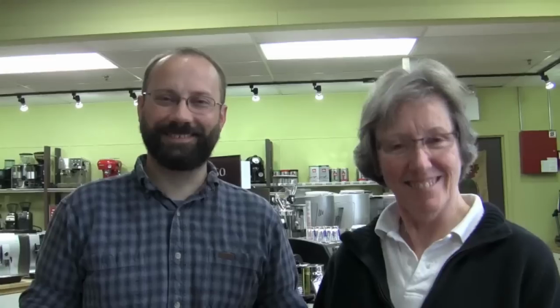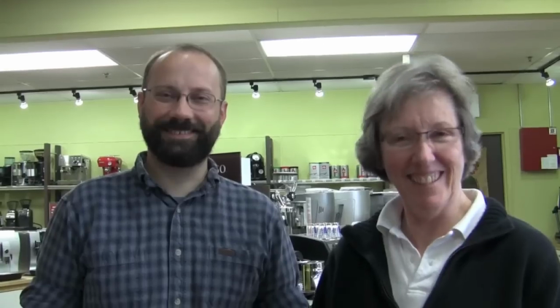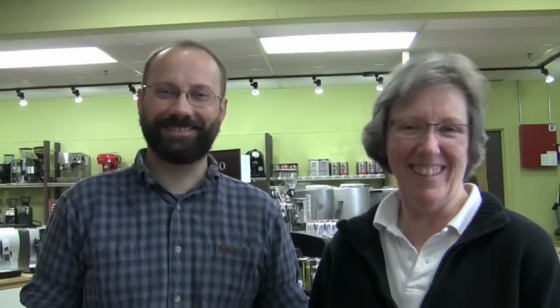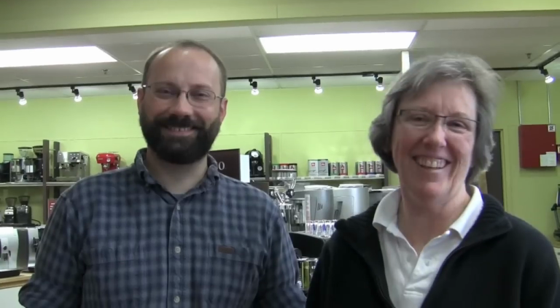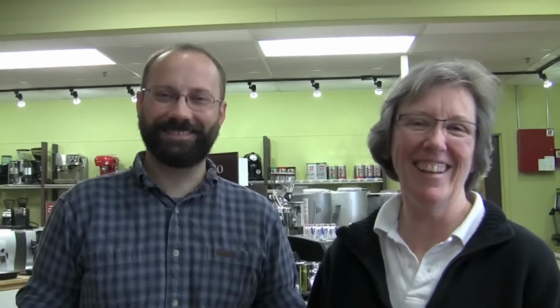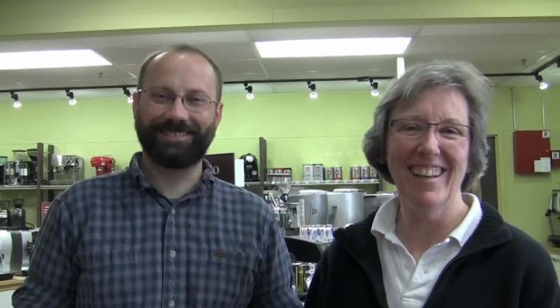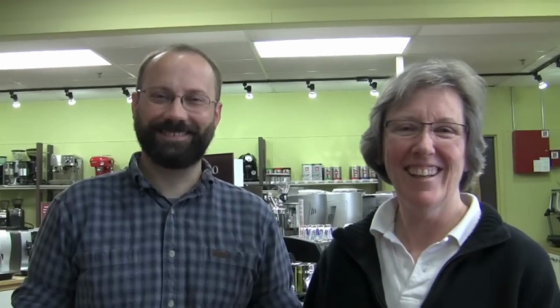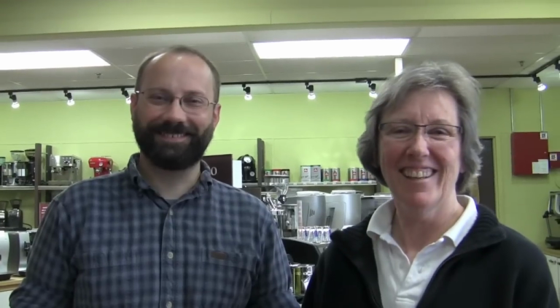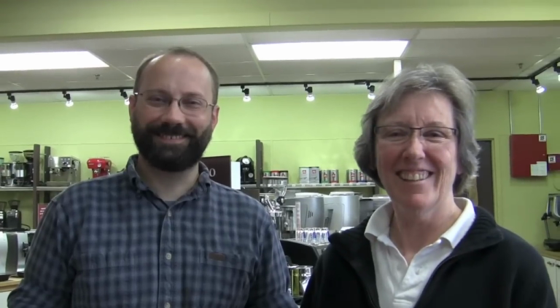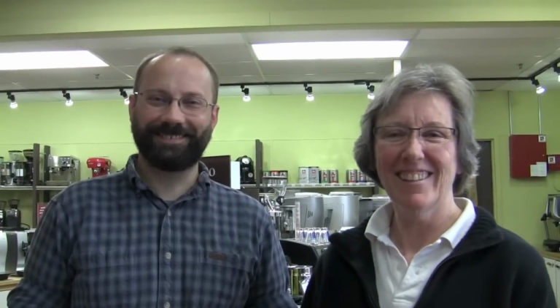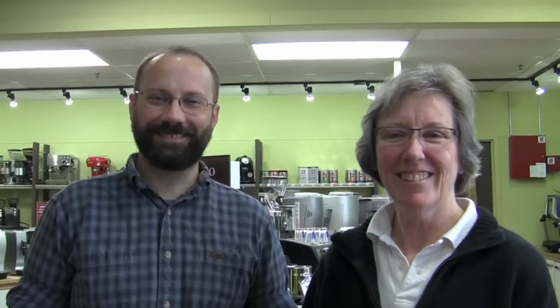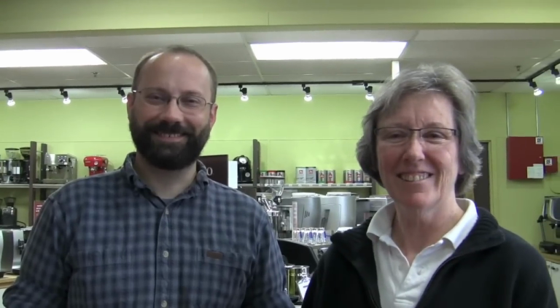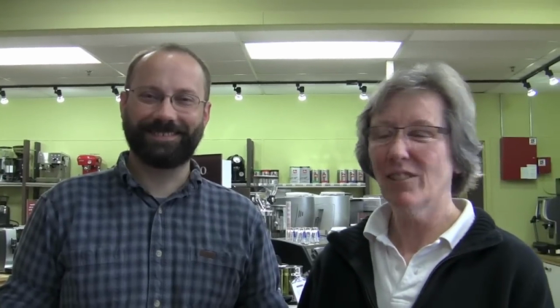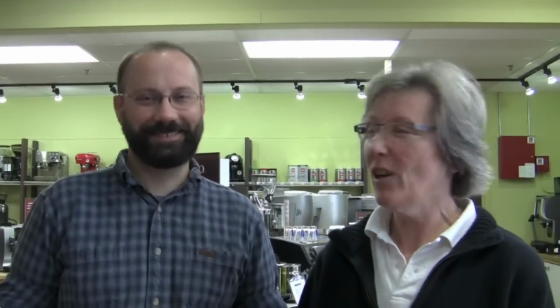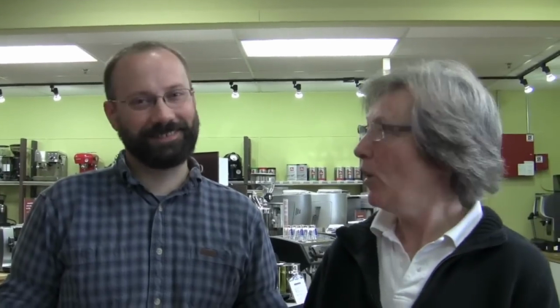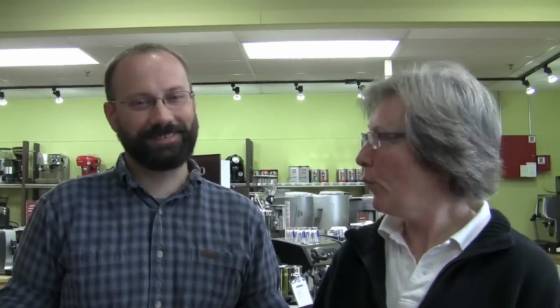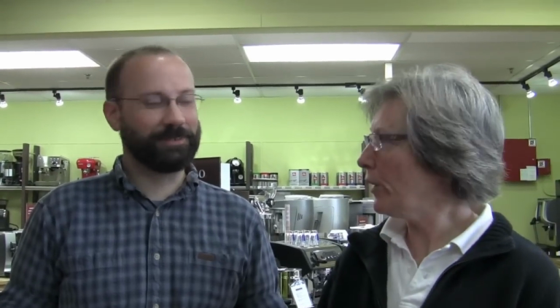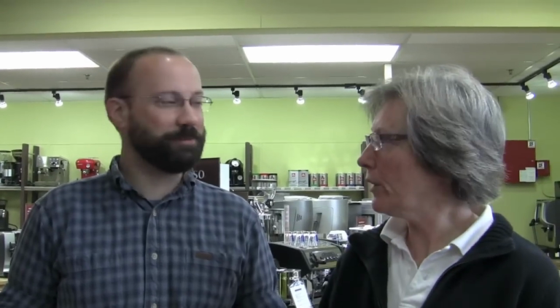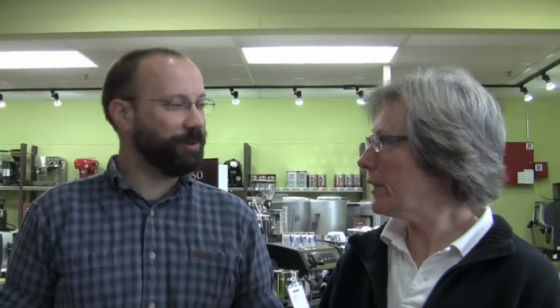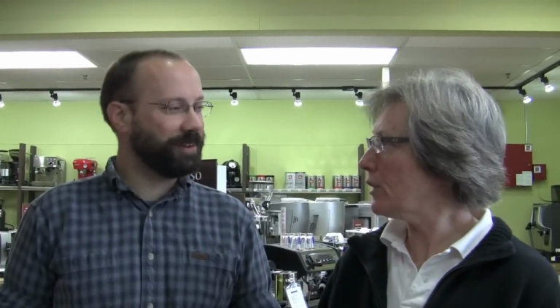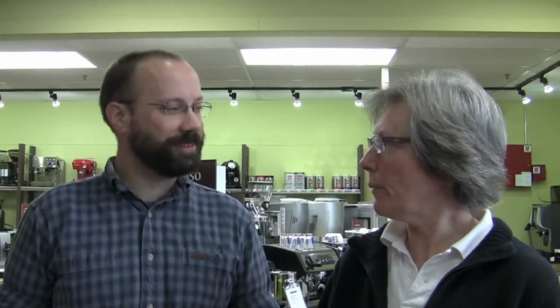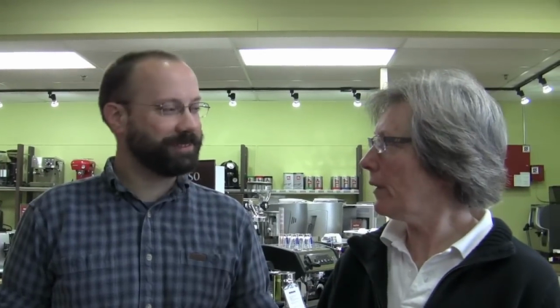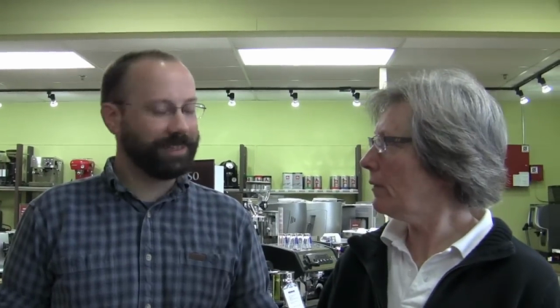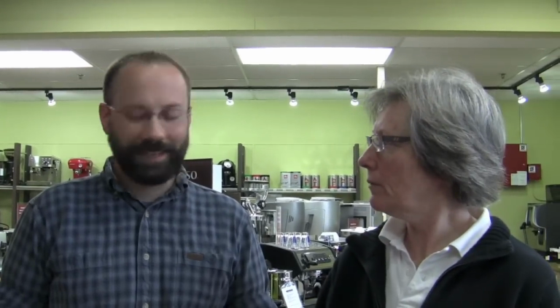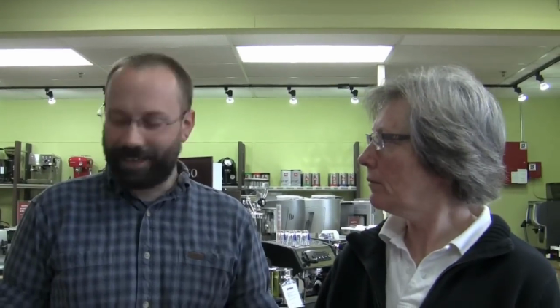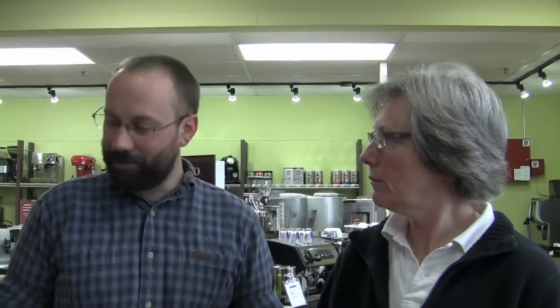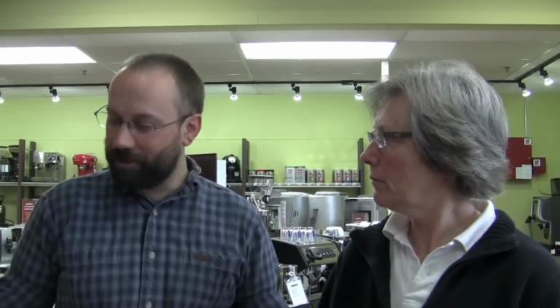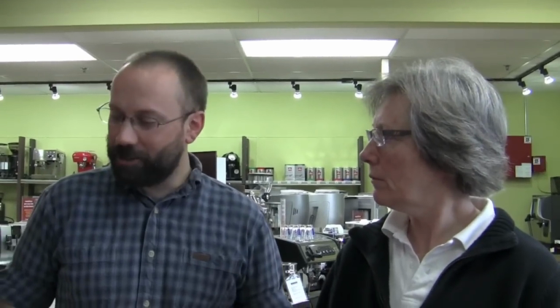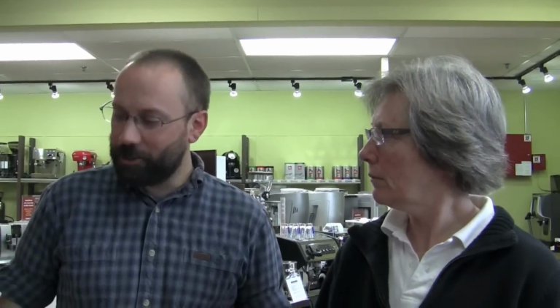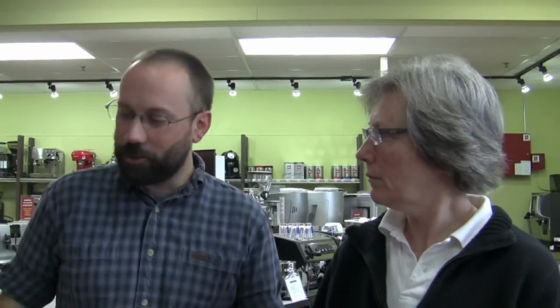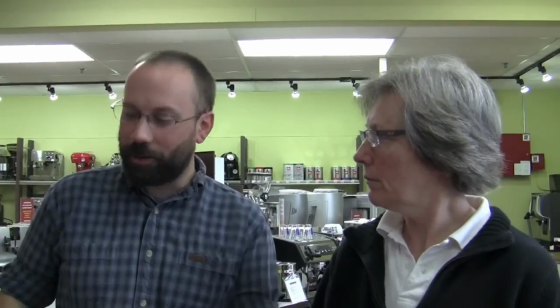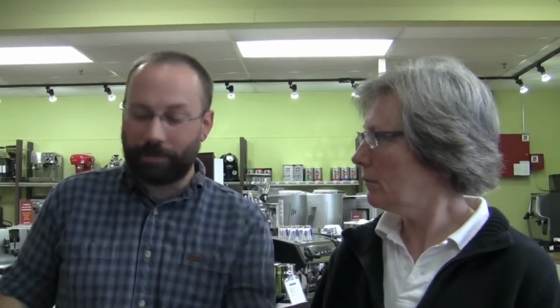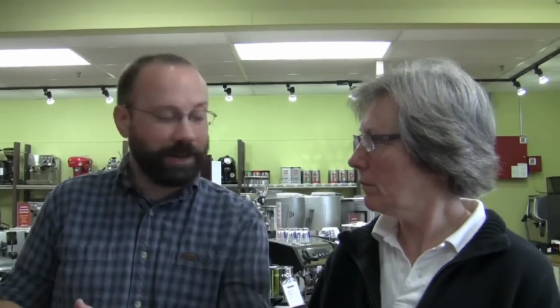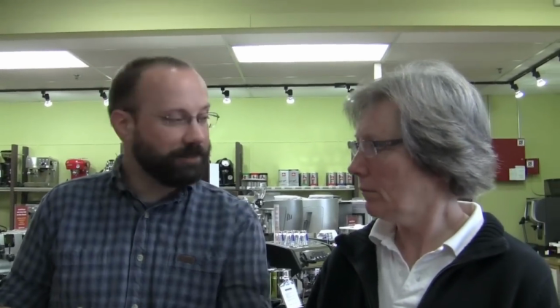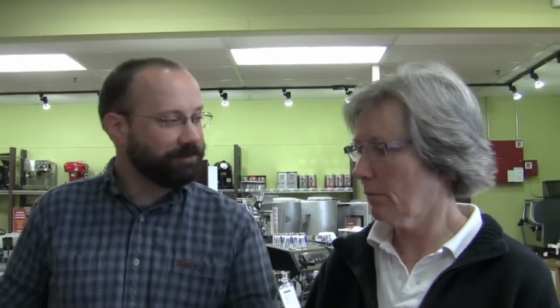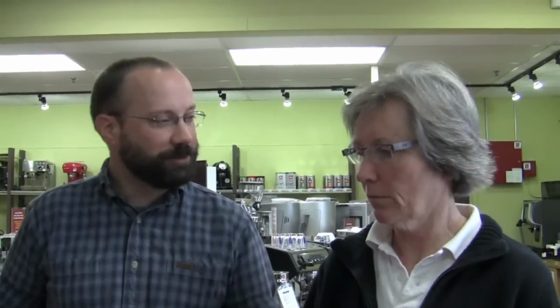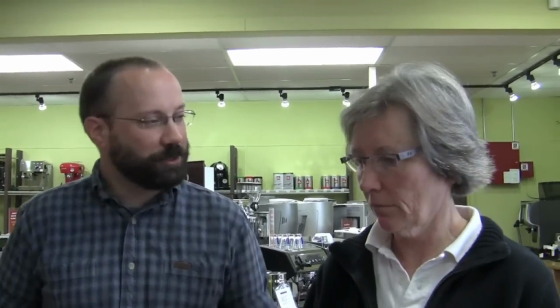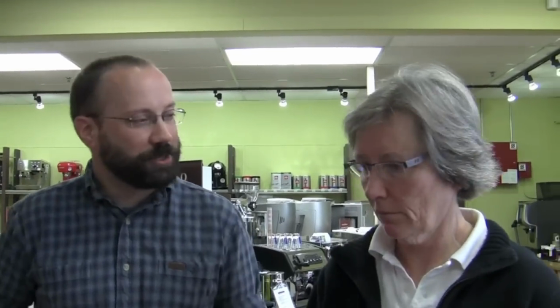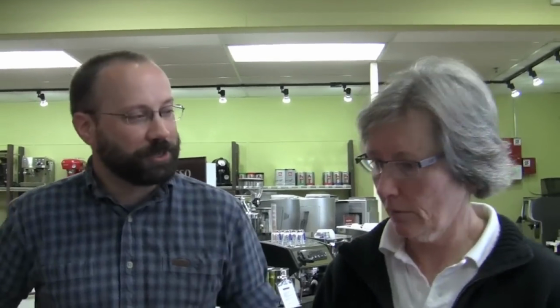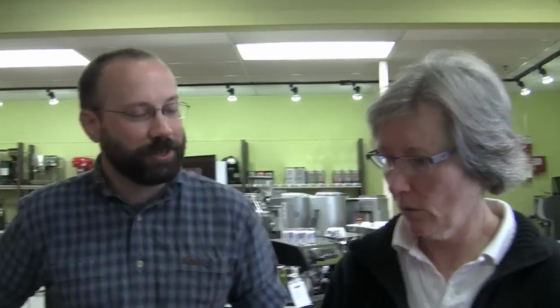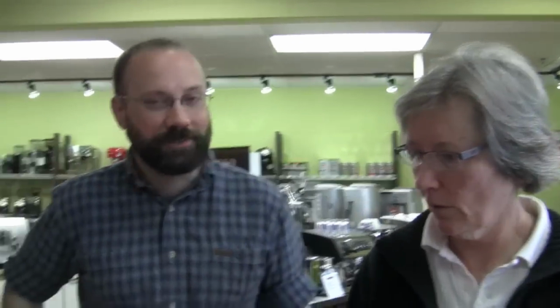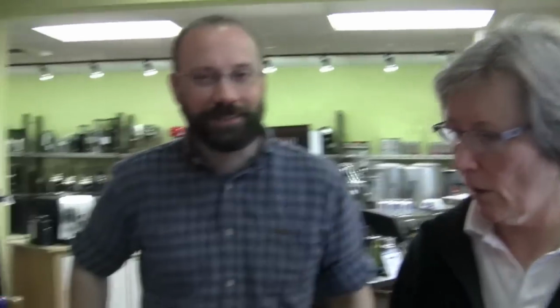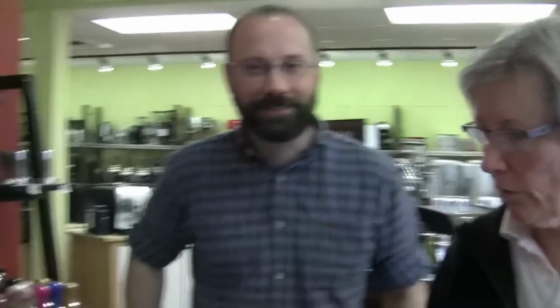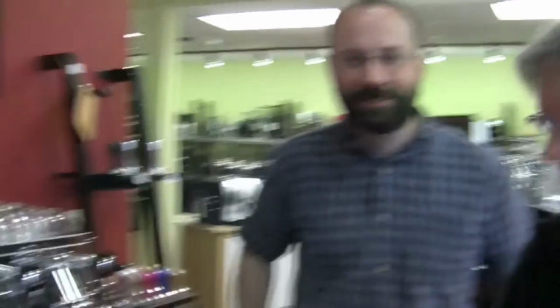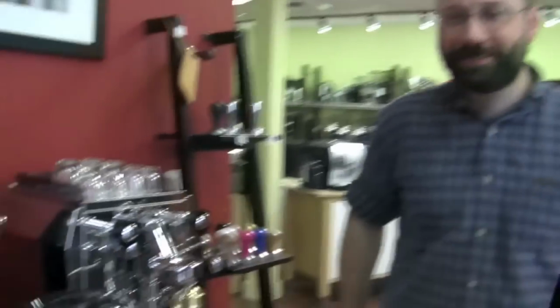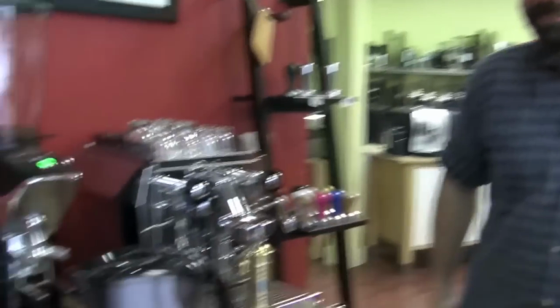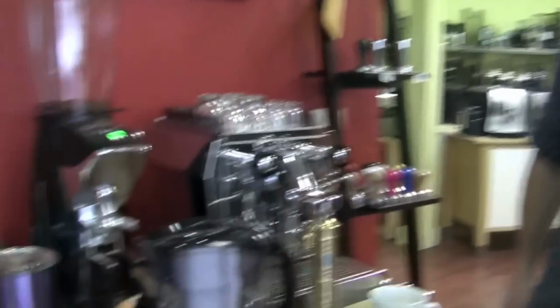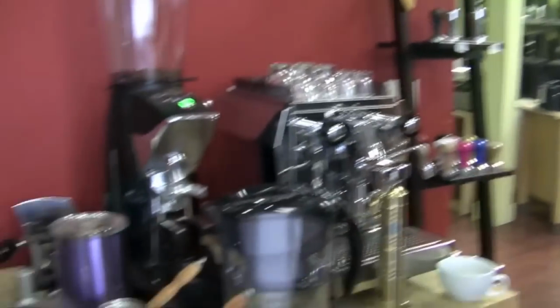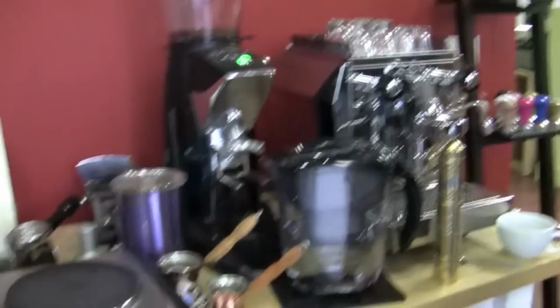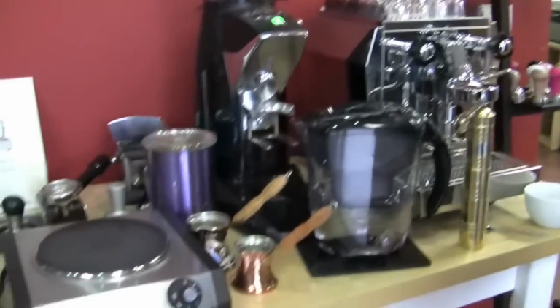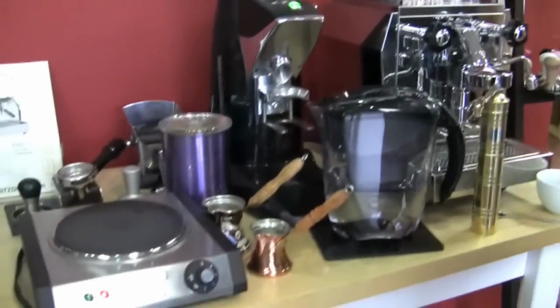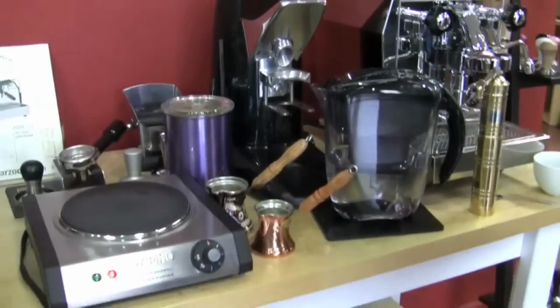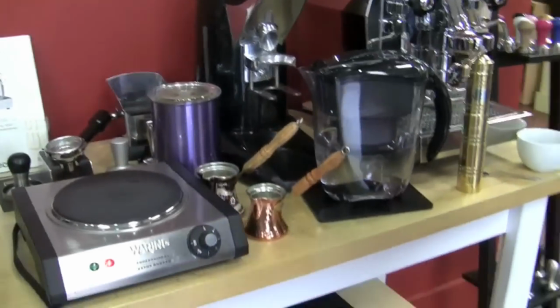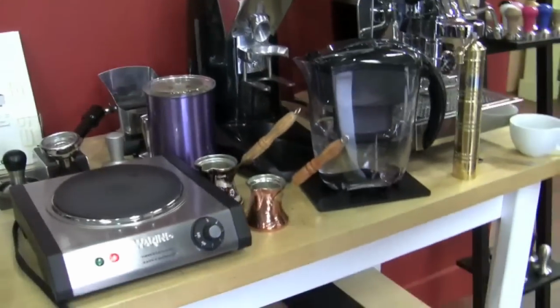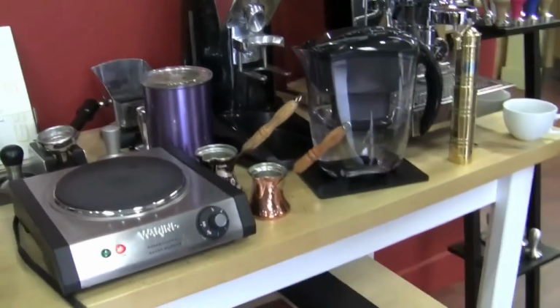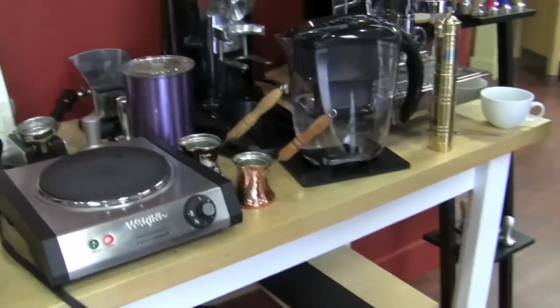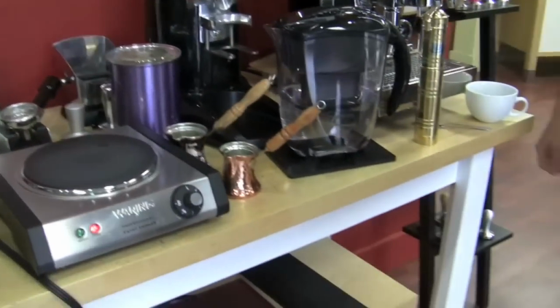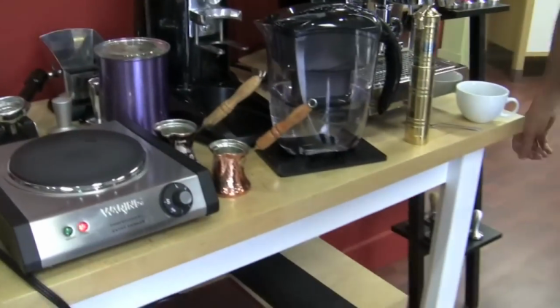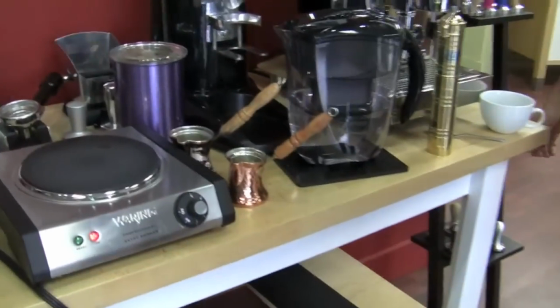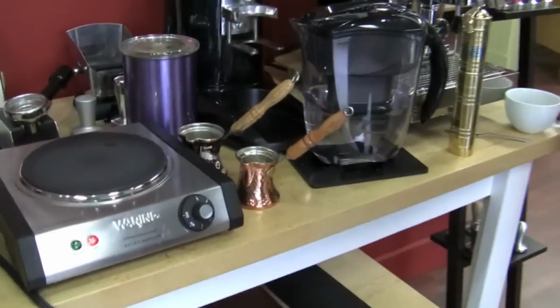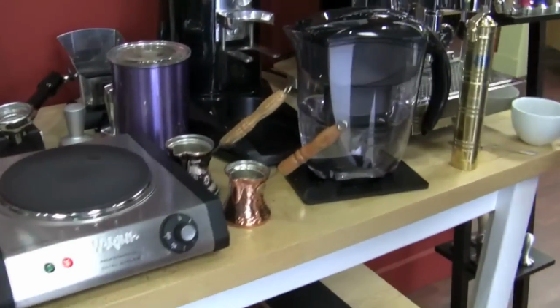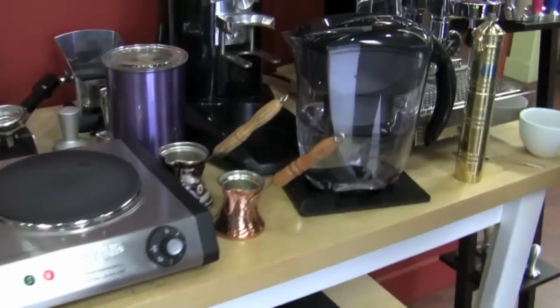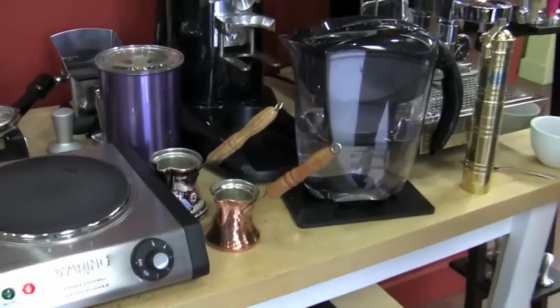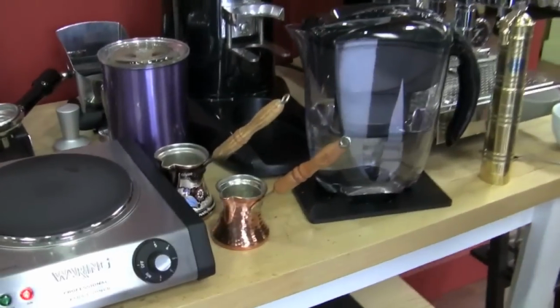Good morning, Rade and Gail. What are you going to teach me? I'm going to teach you all about Turkish coffee. Turkish! I've never made Turkish coffee before.